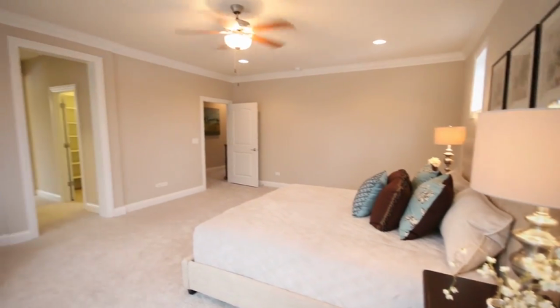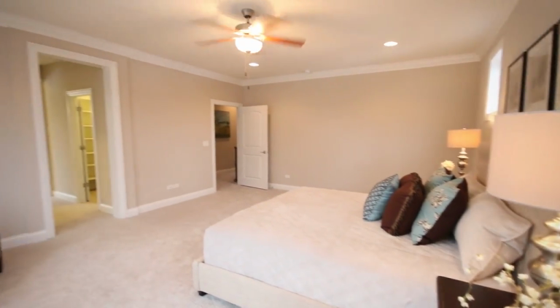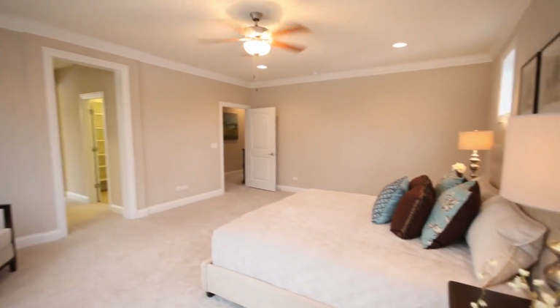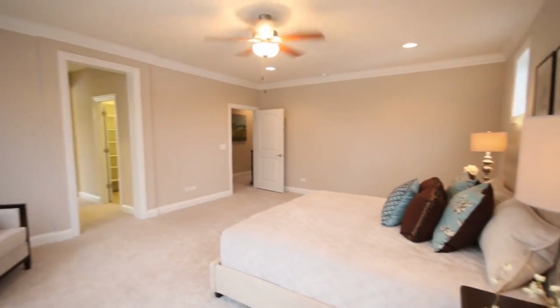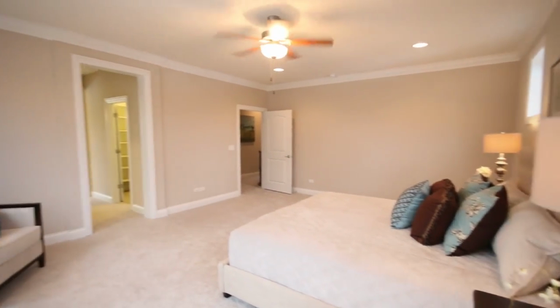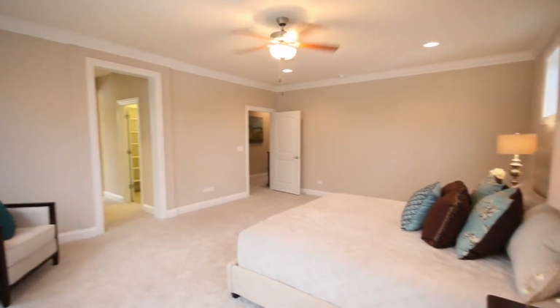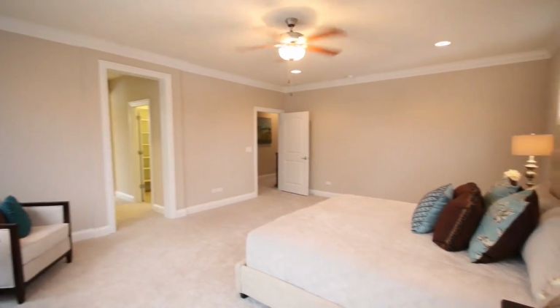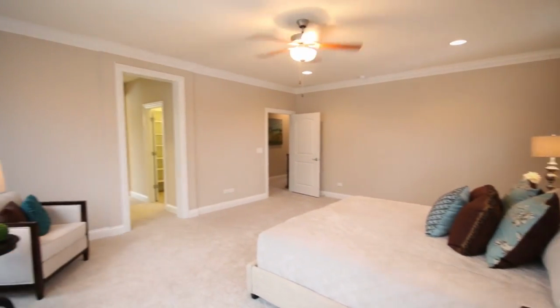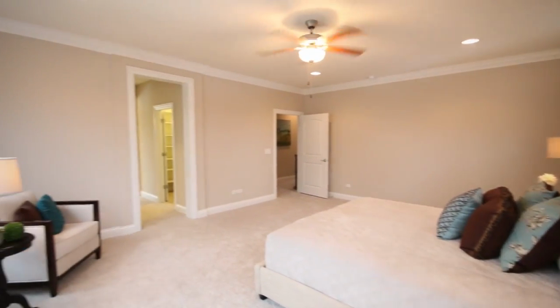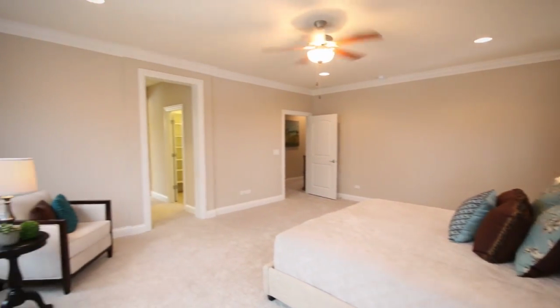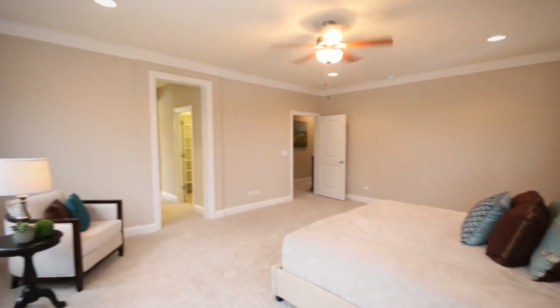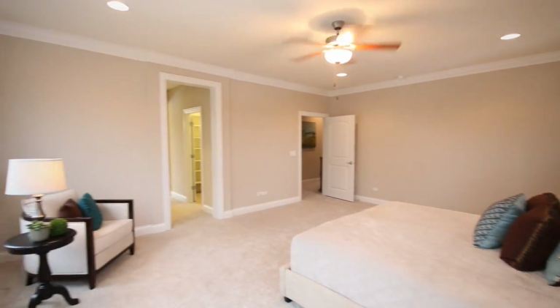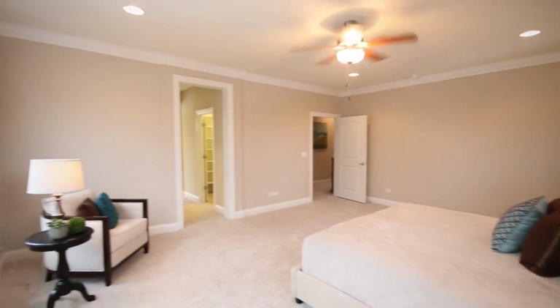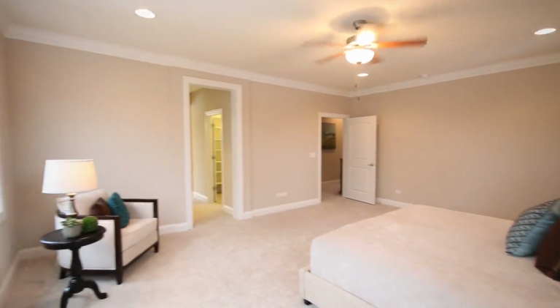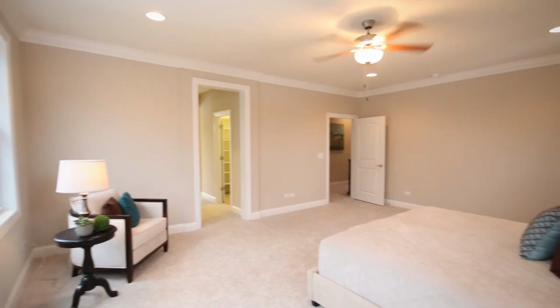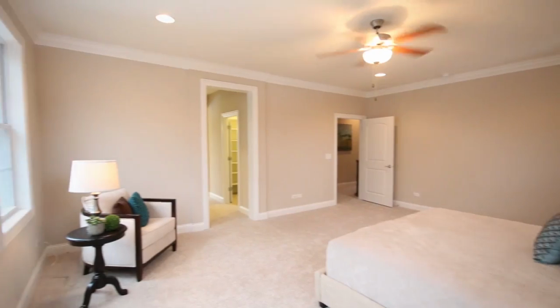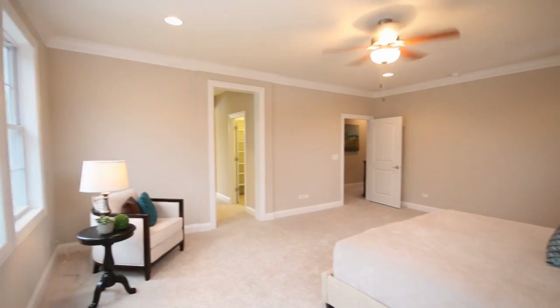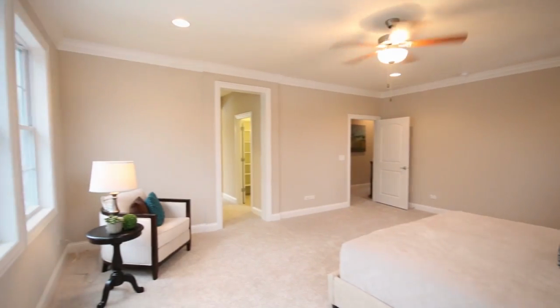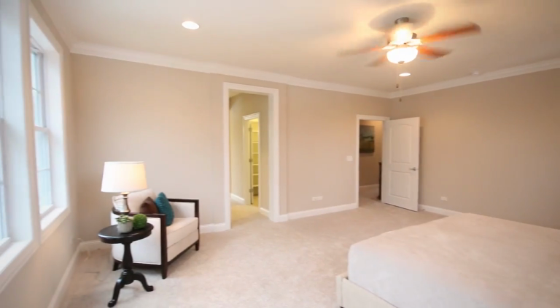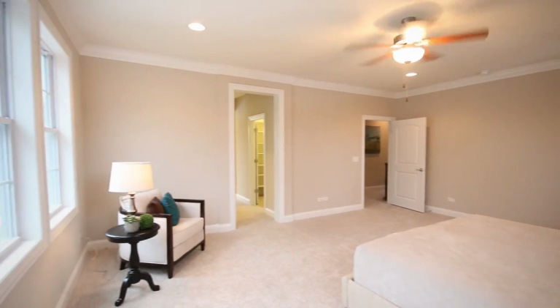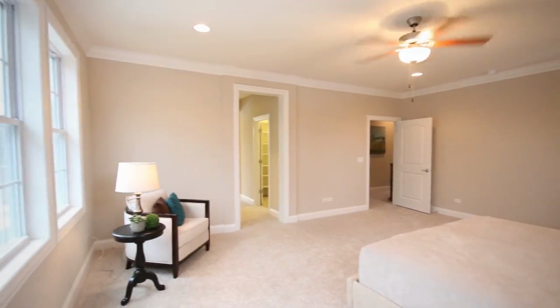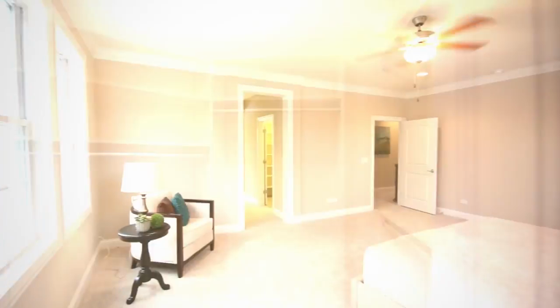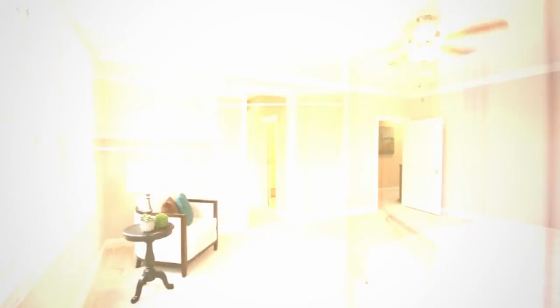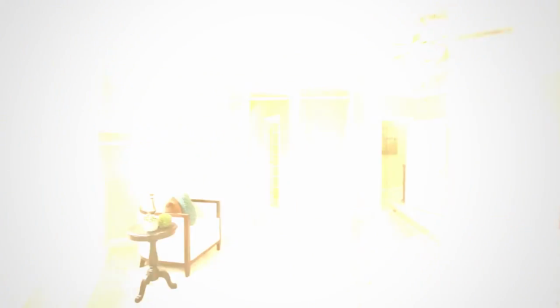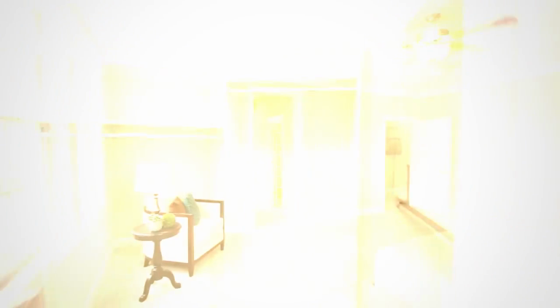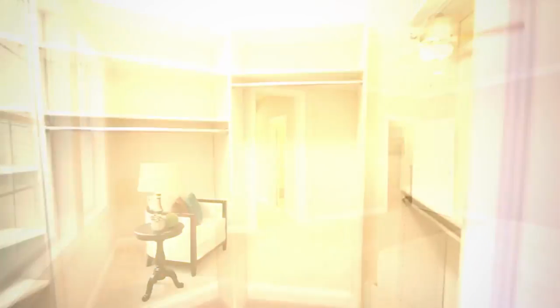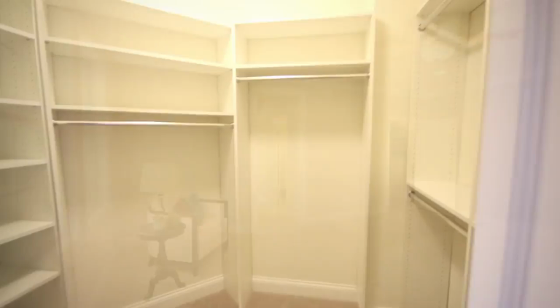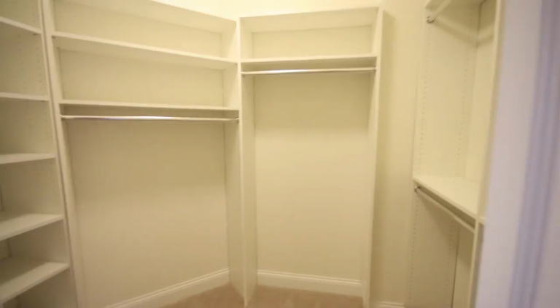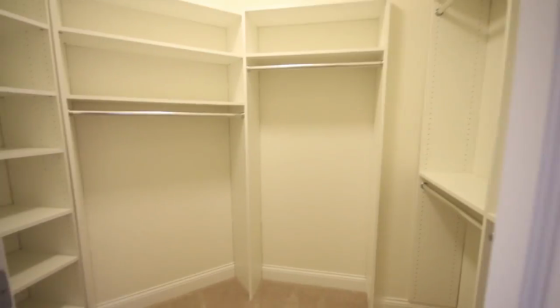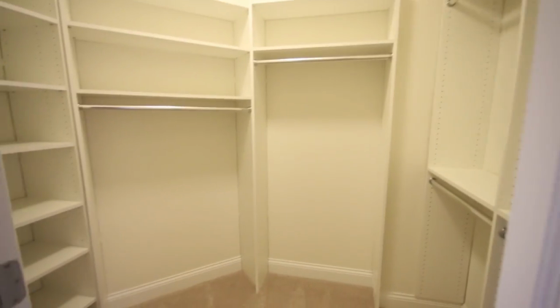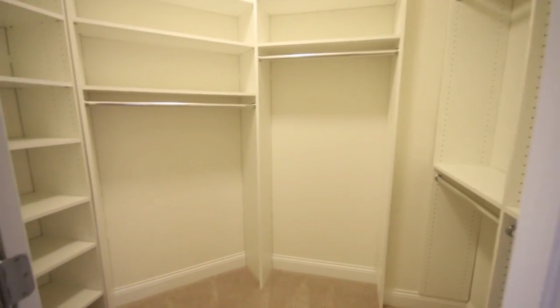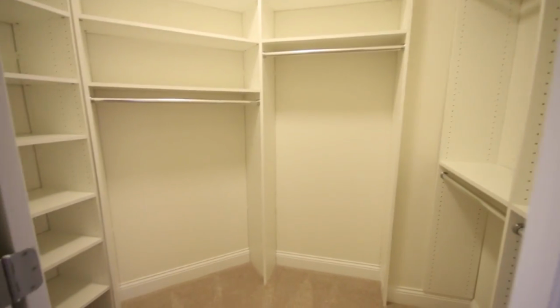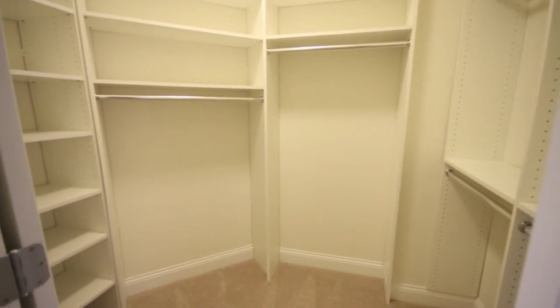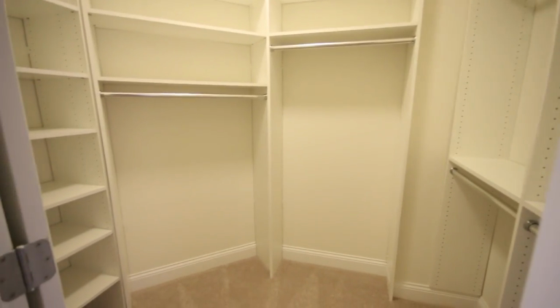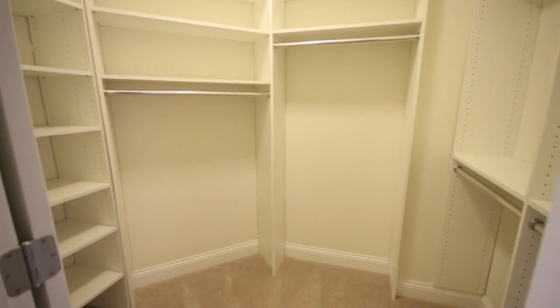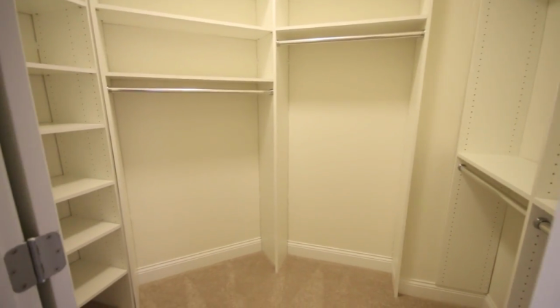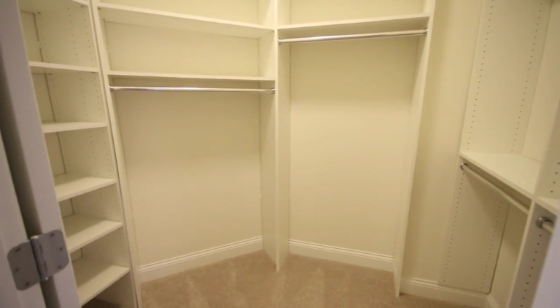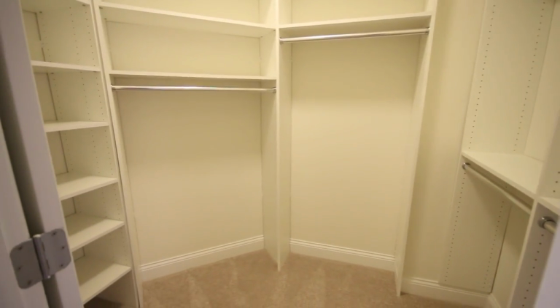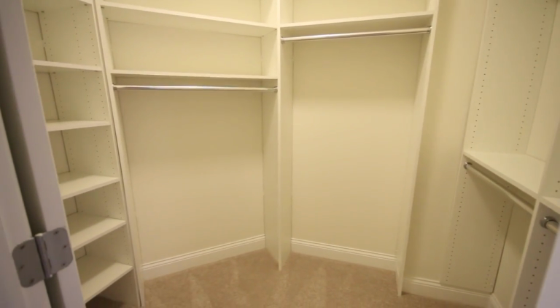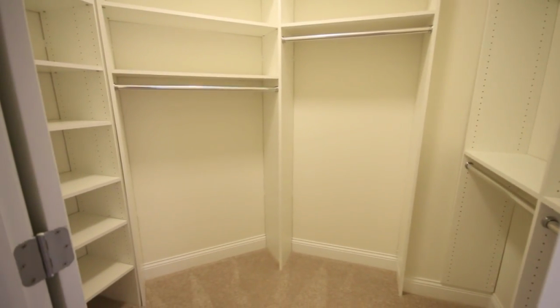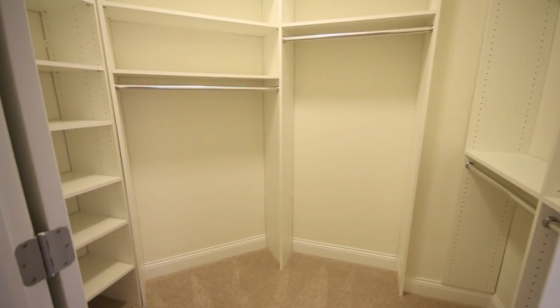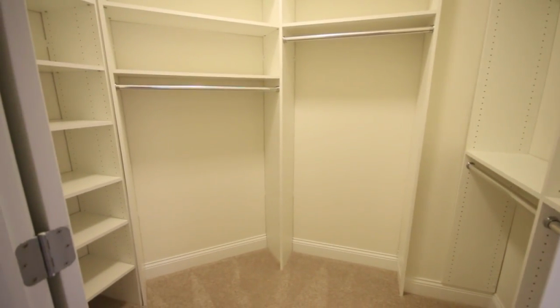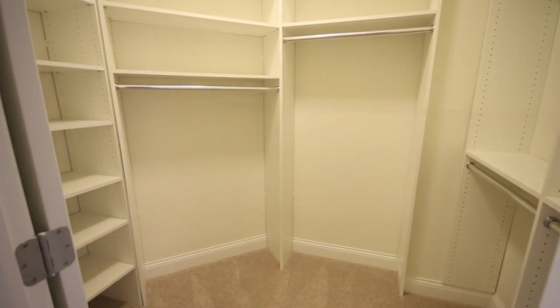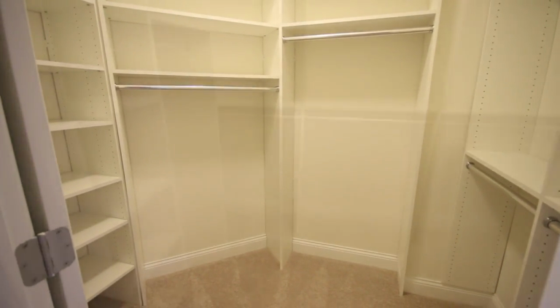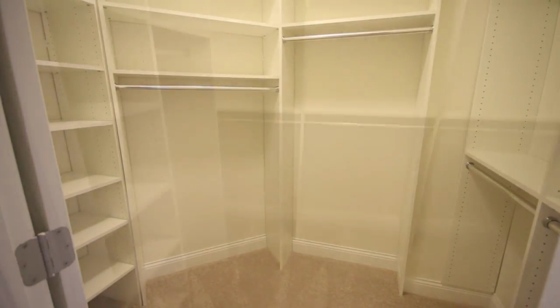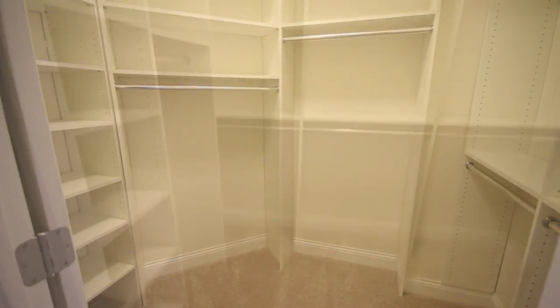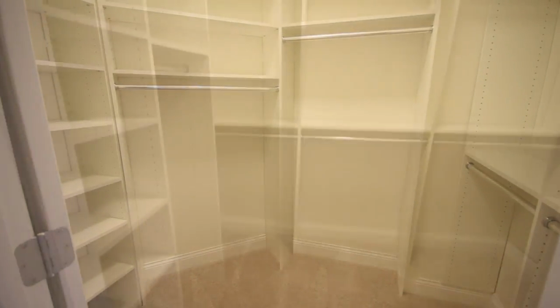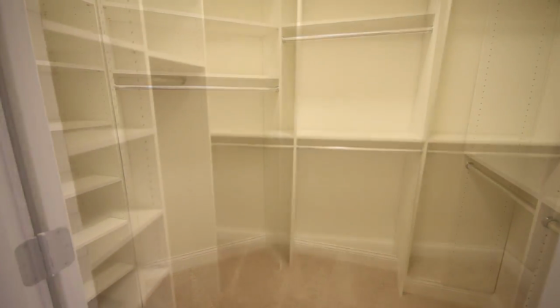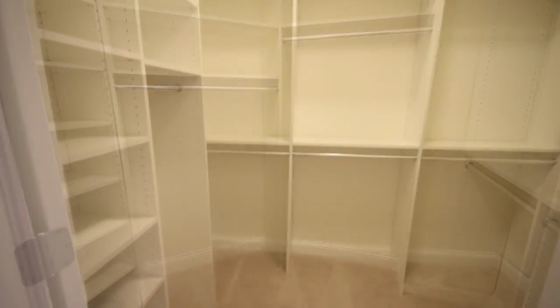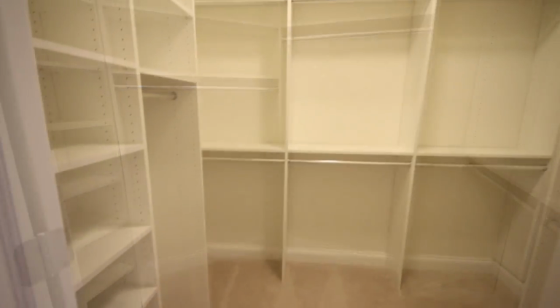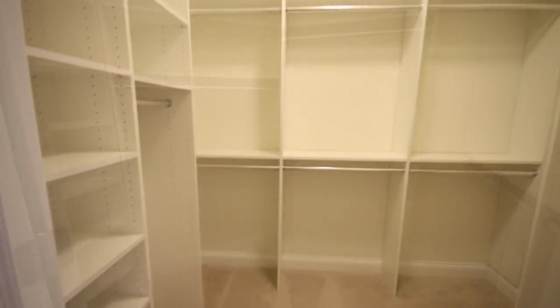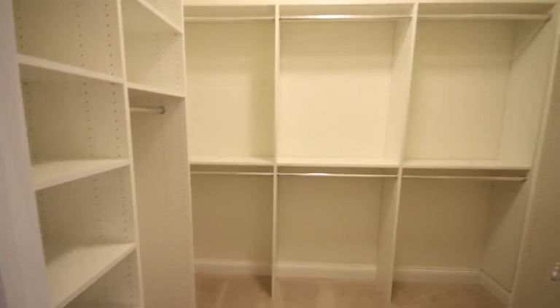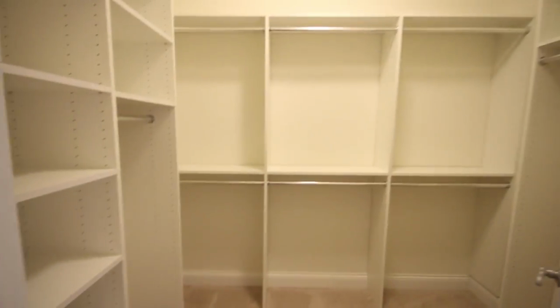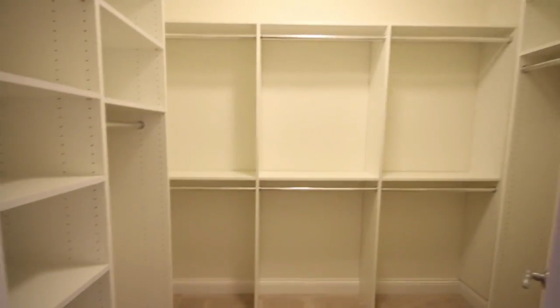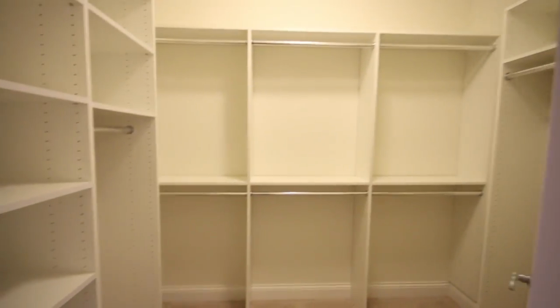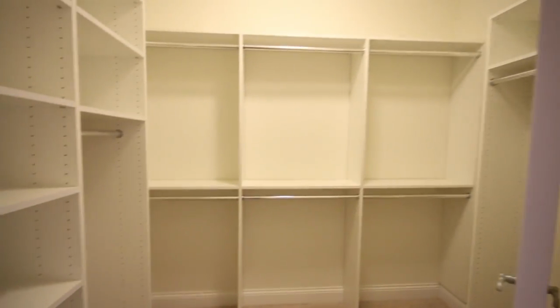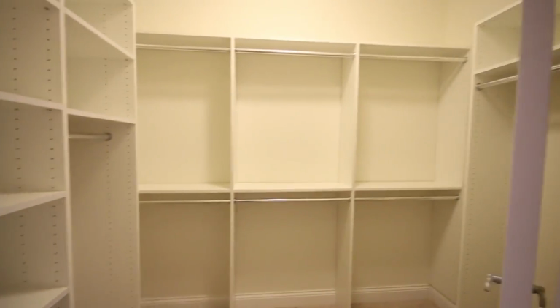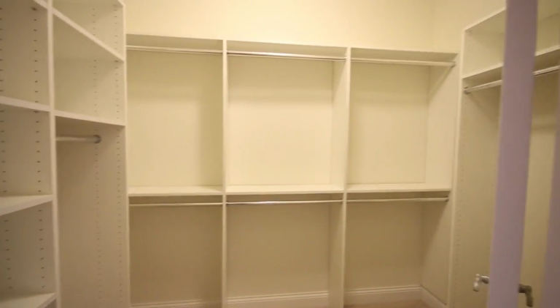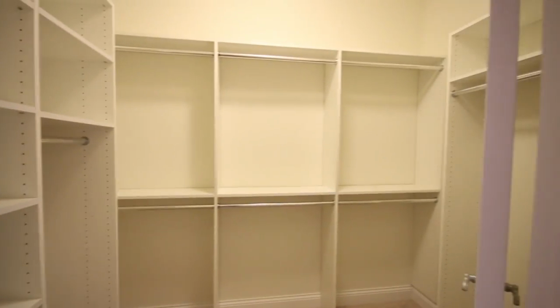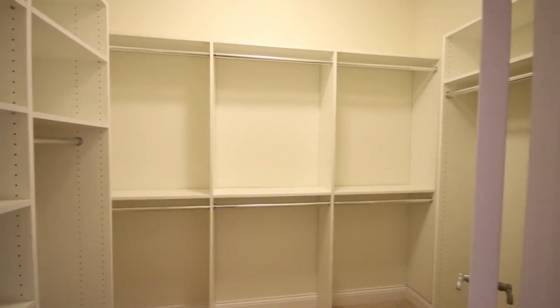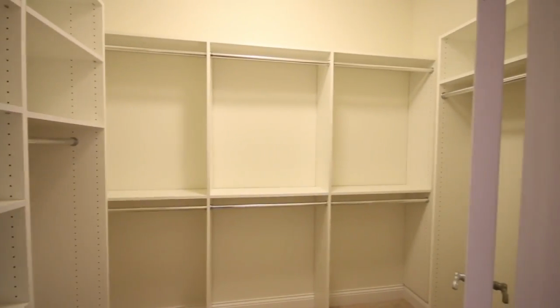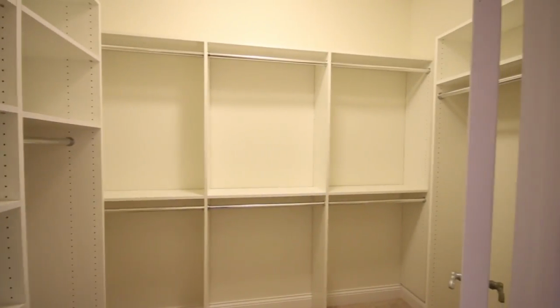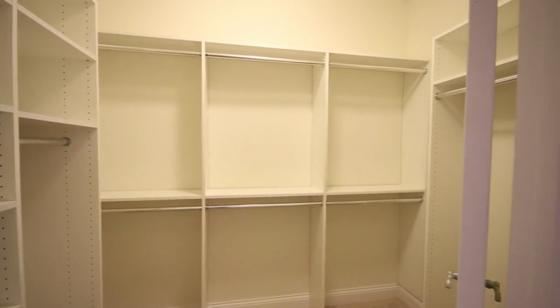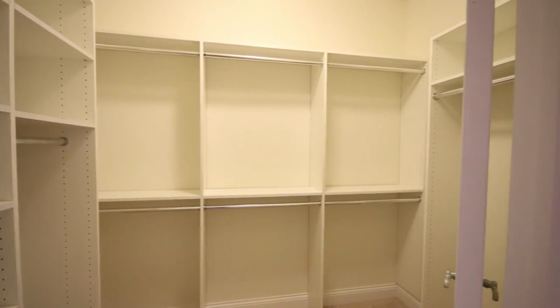Off the master, we have a his and her closet set up.